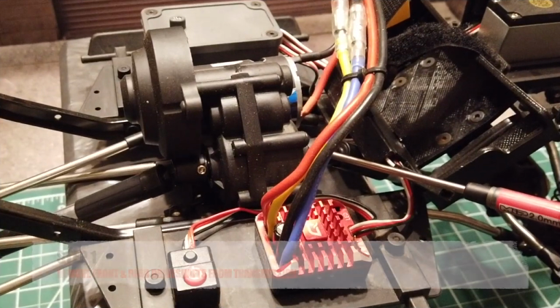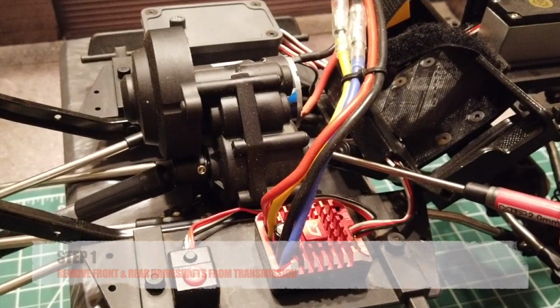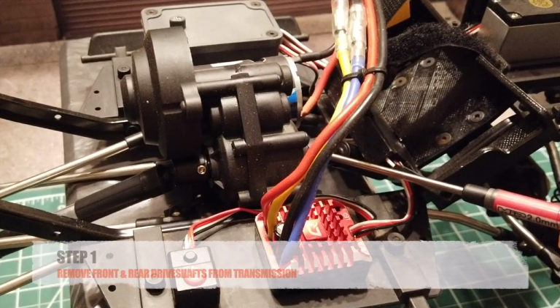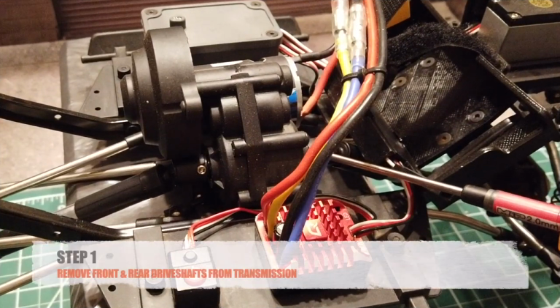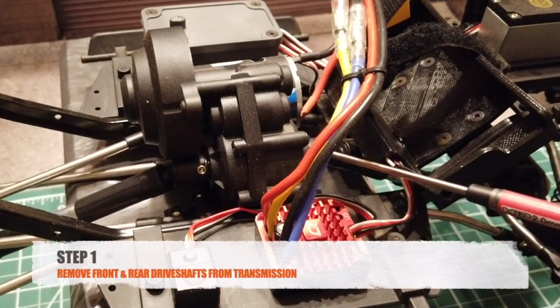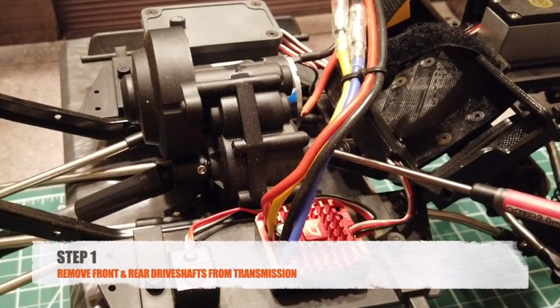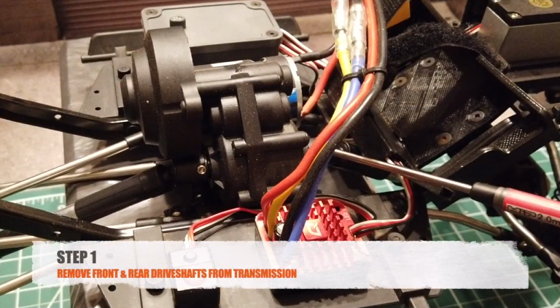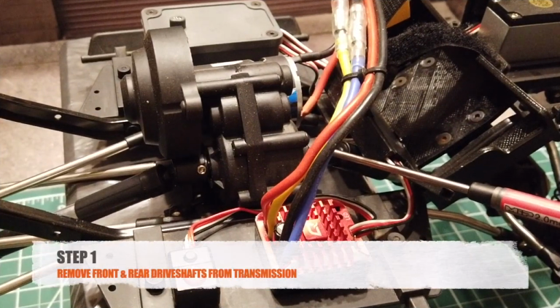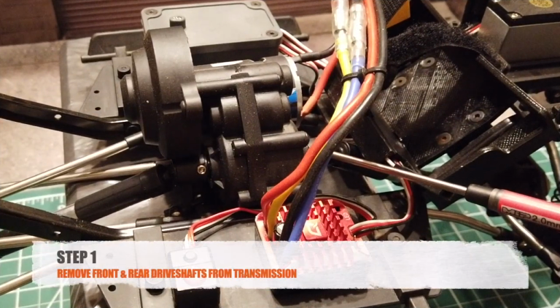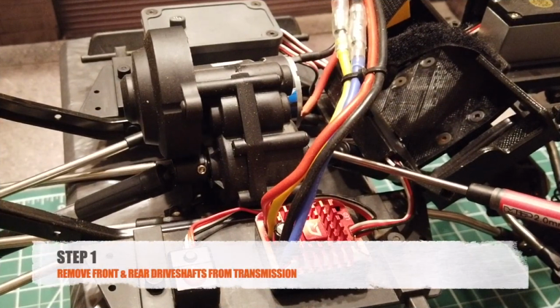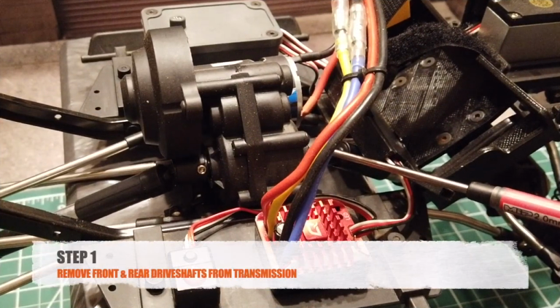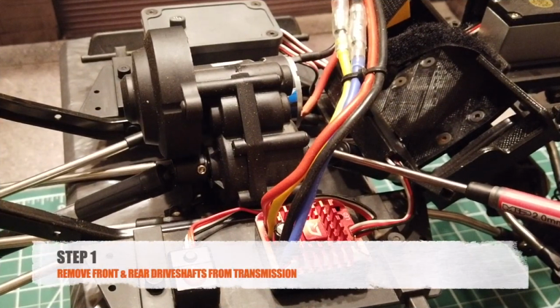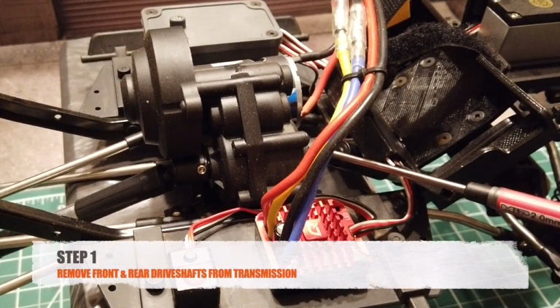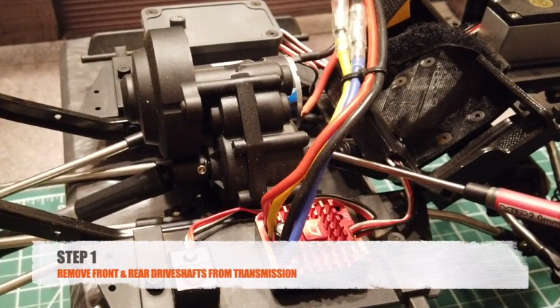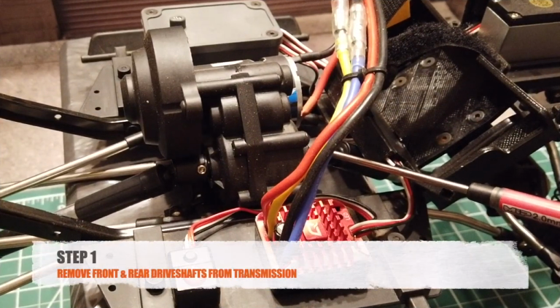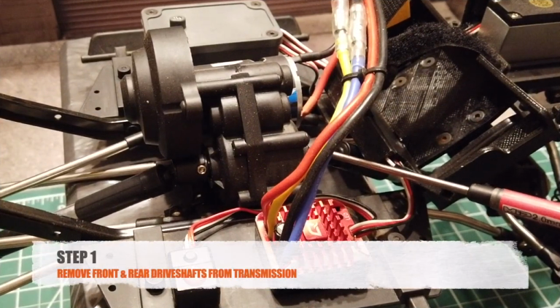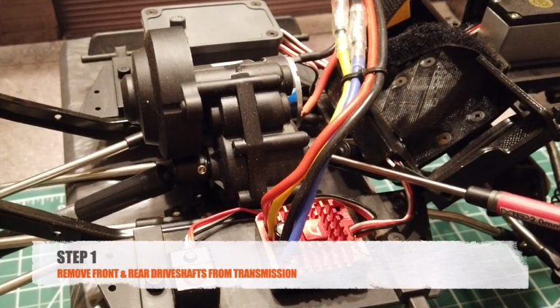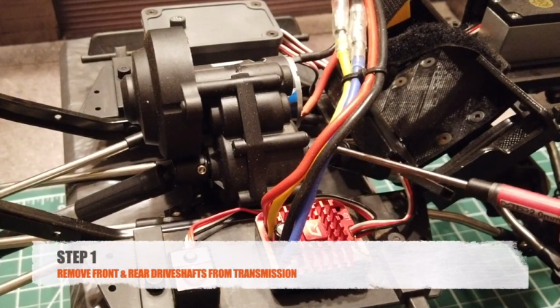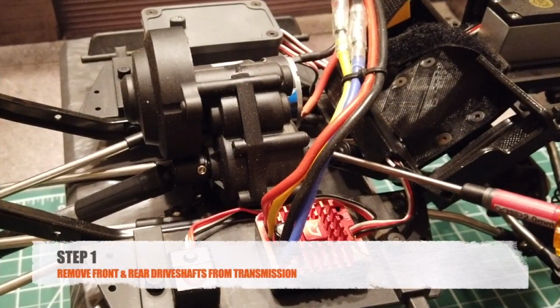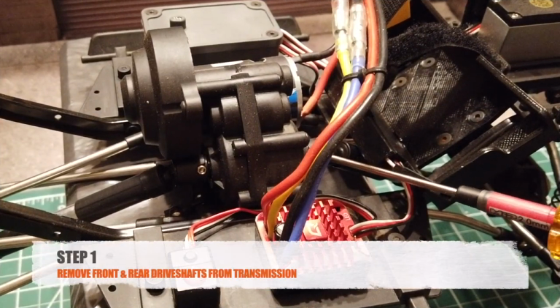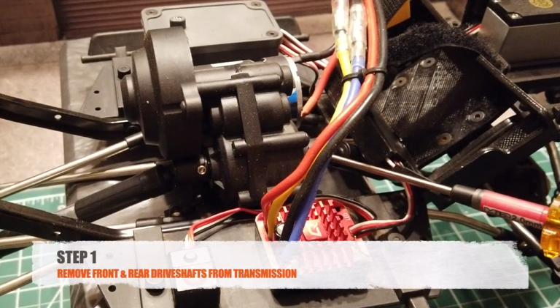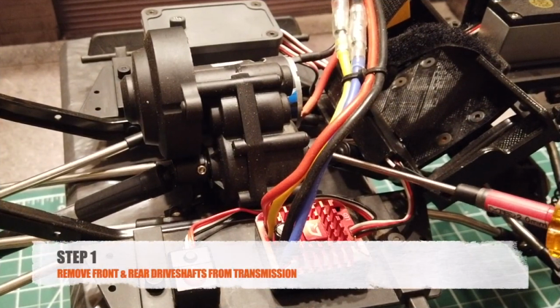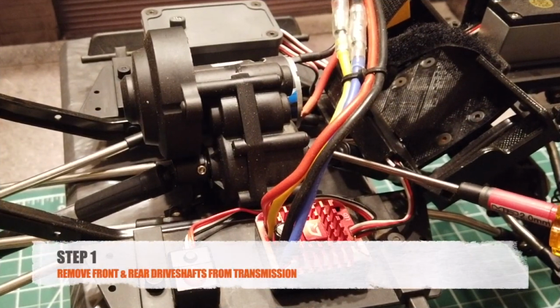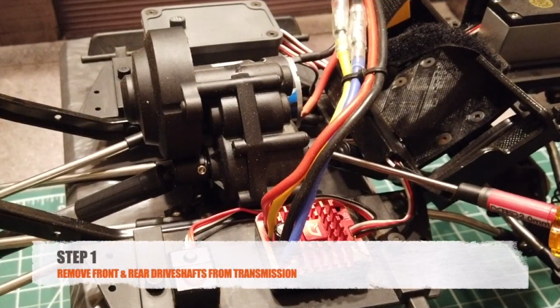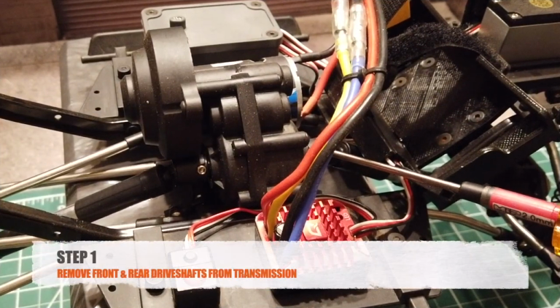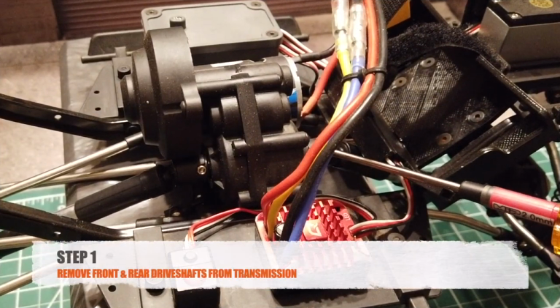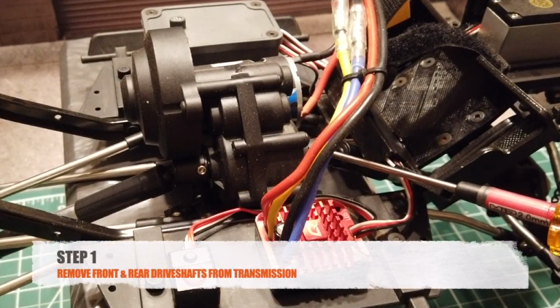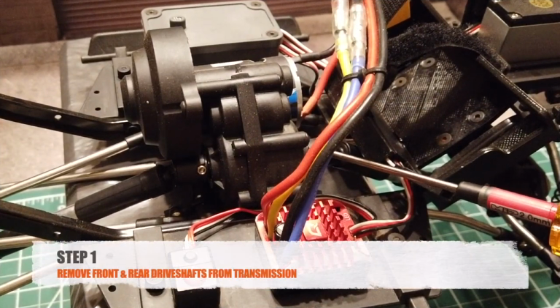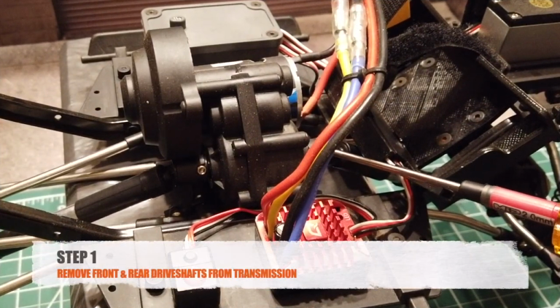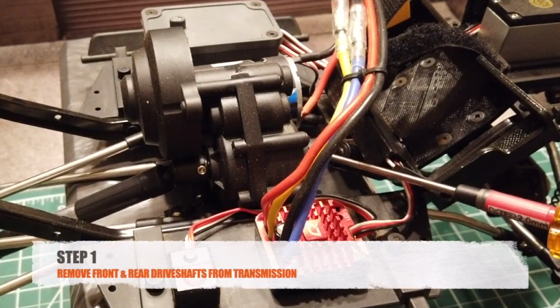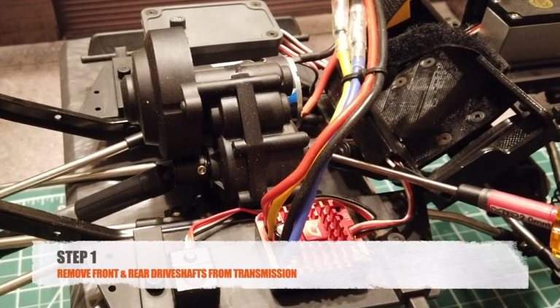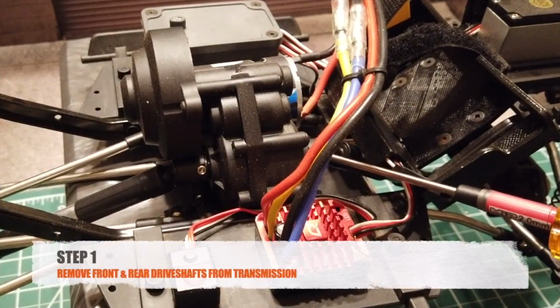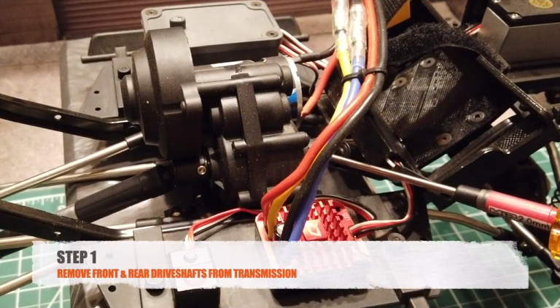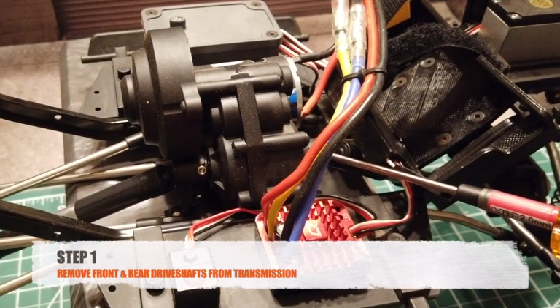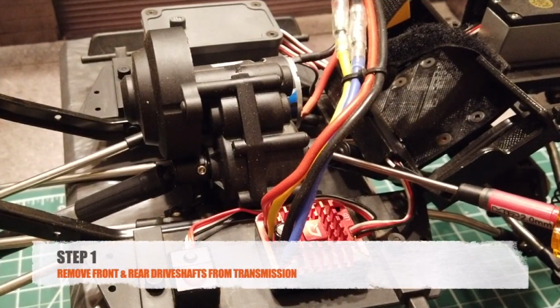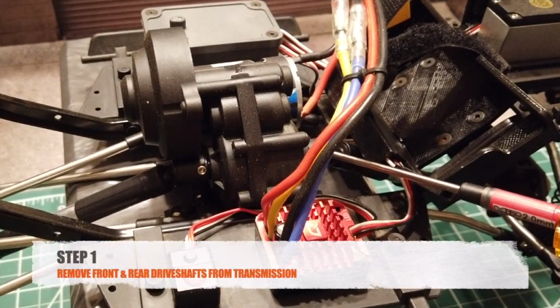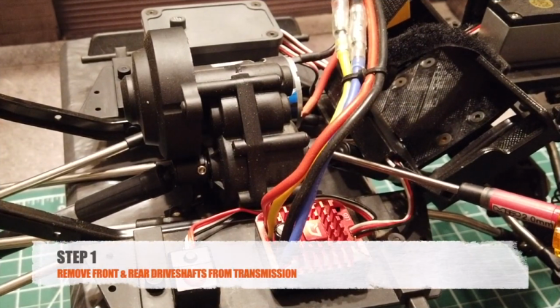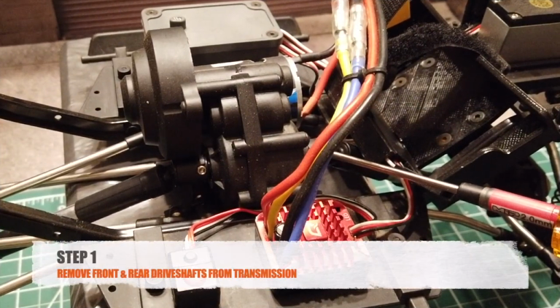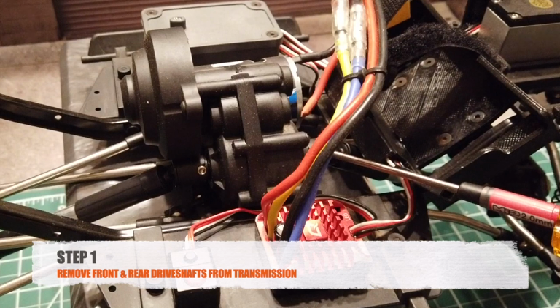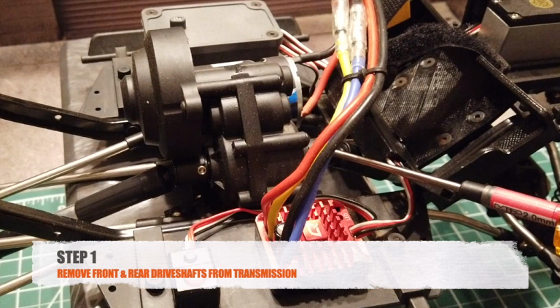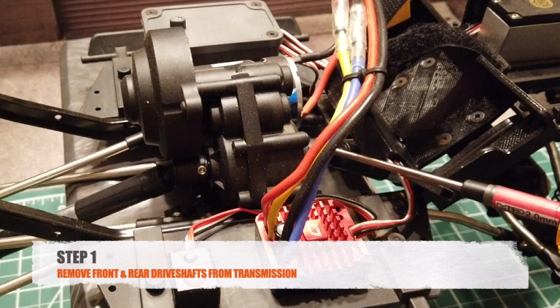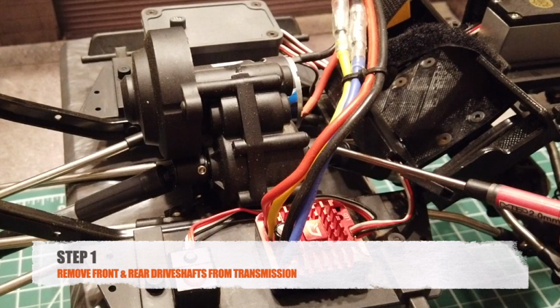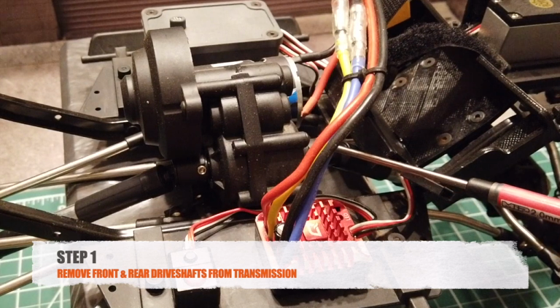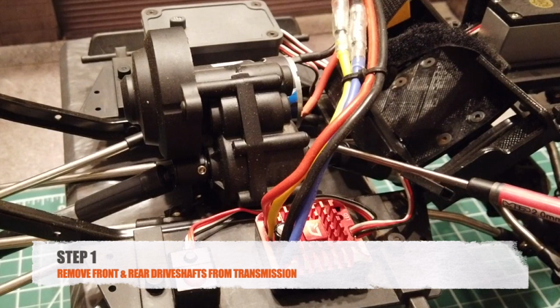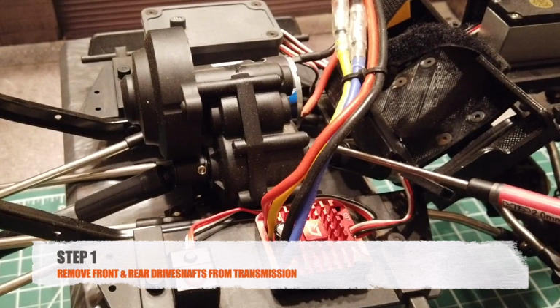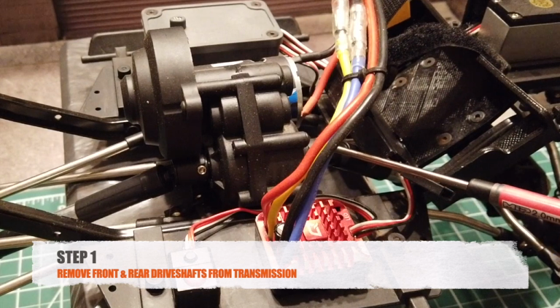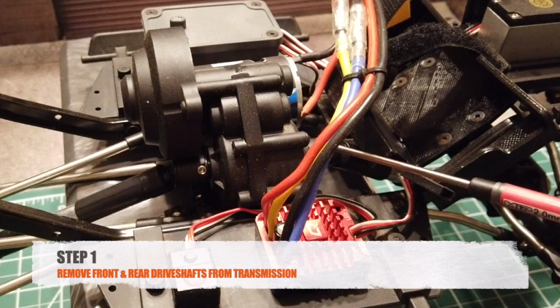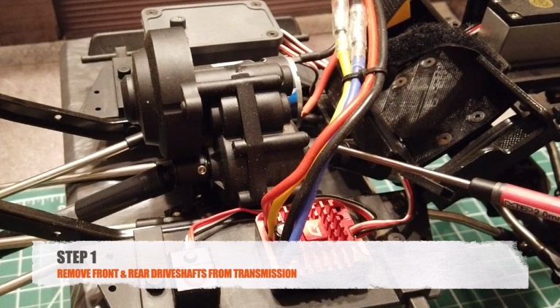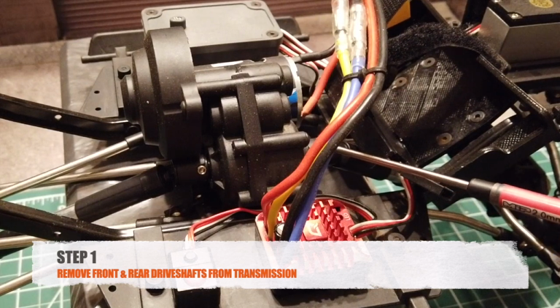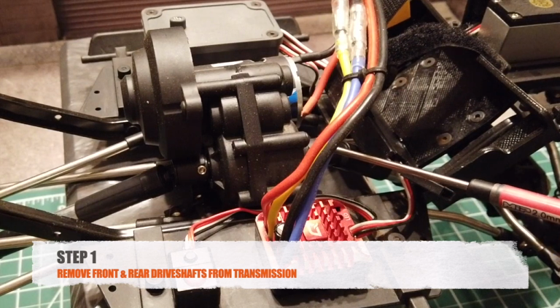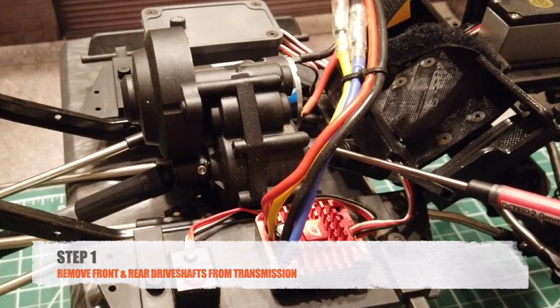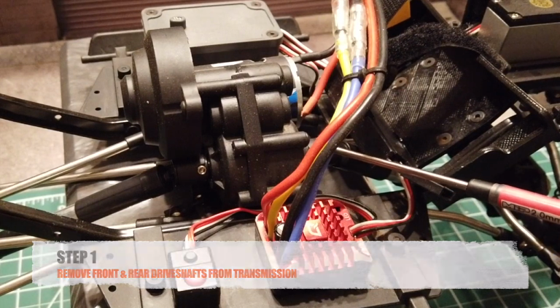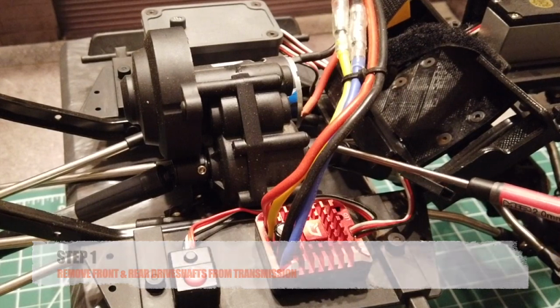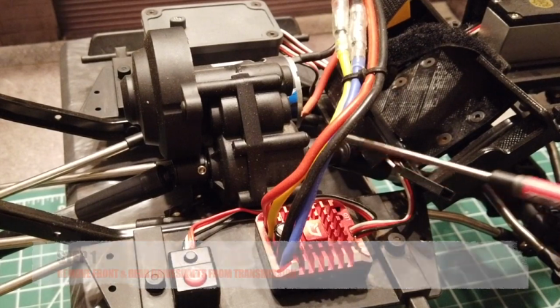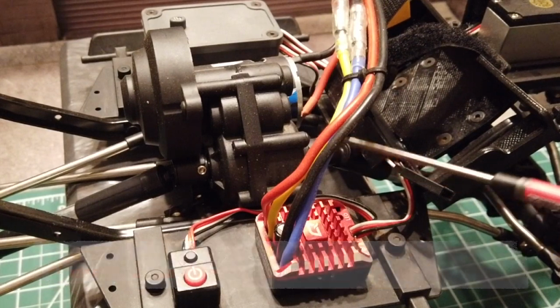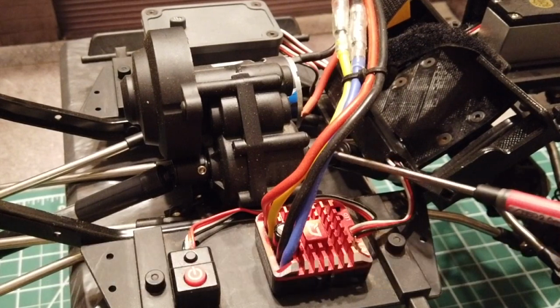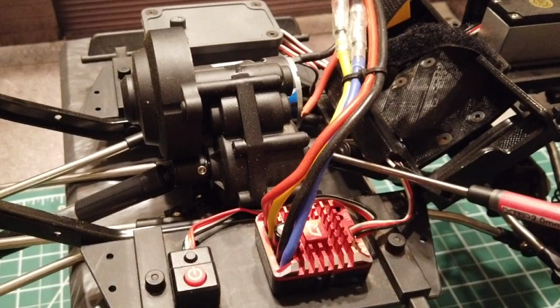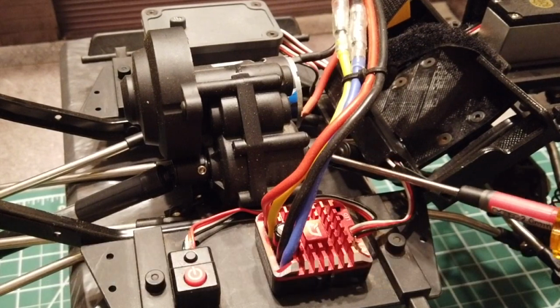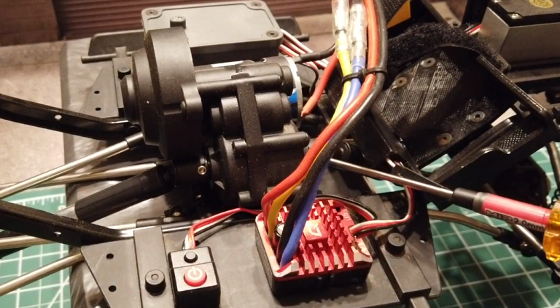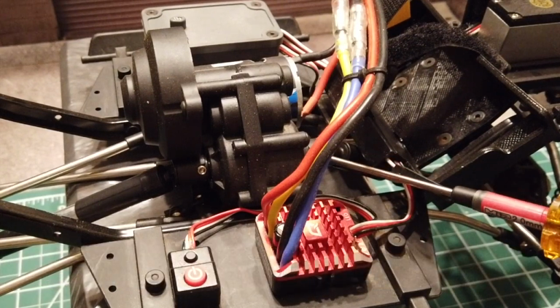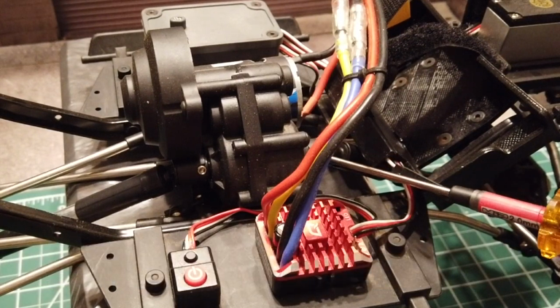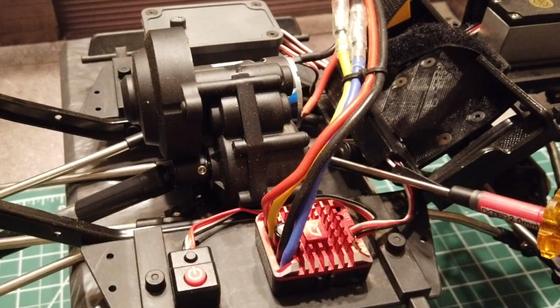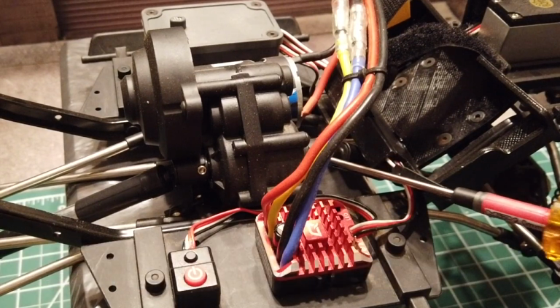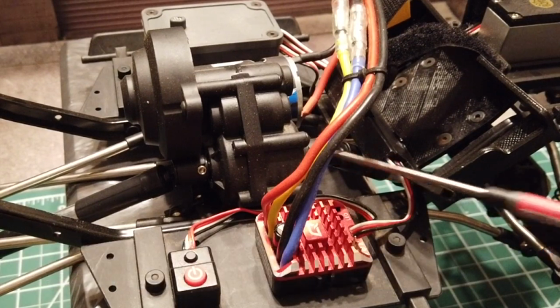Step 1 is to remove the drive shafts from the transmission, which is held on by grub screws on both ends.